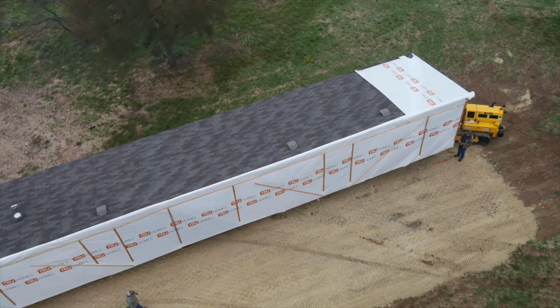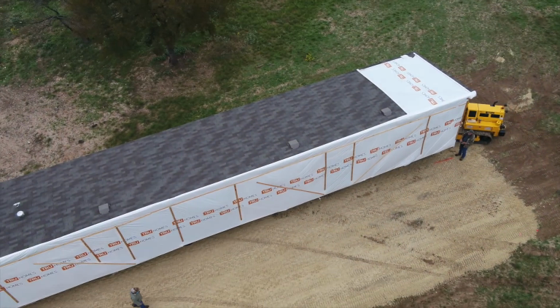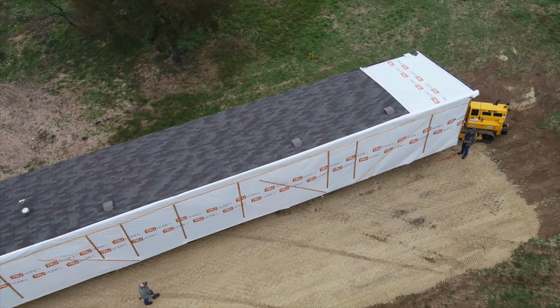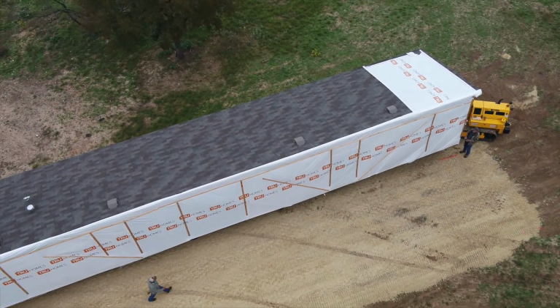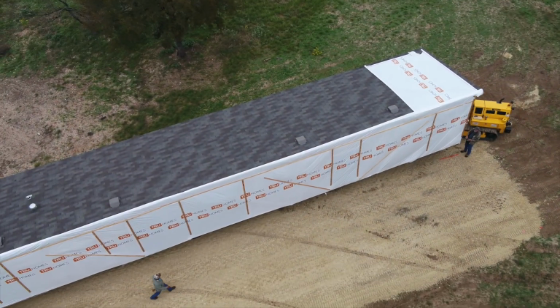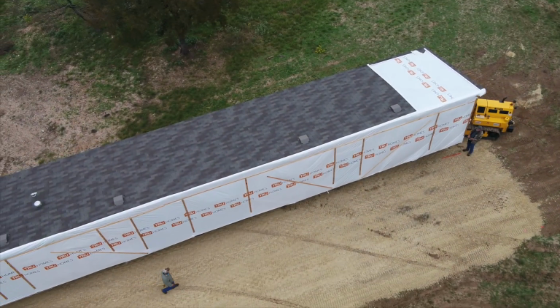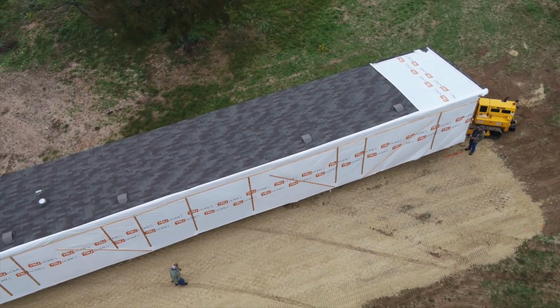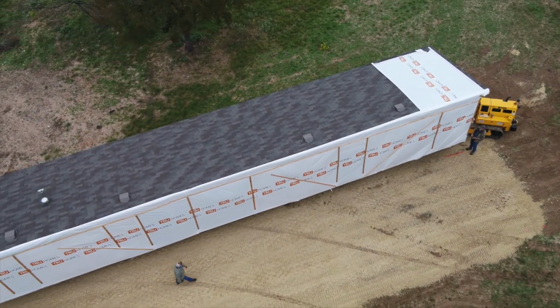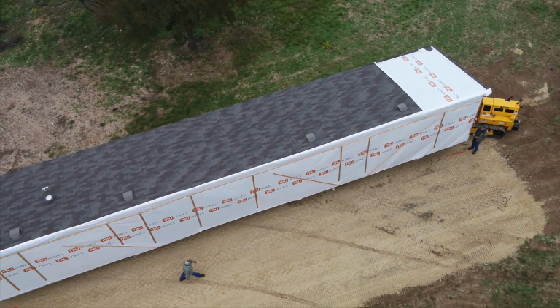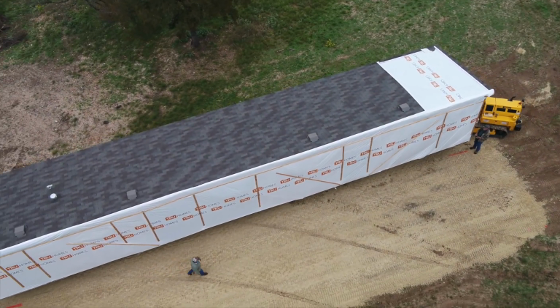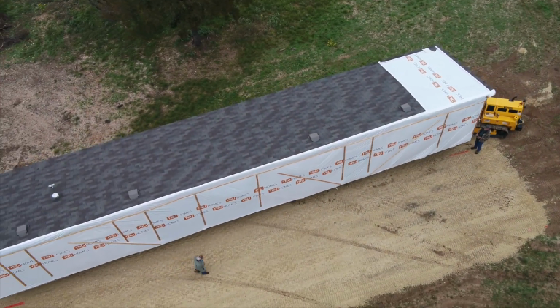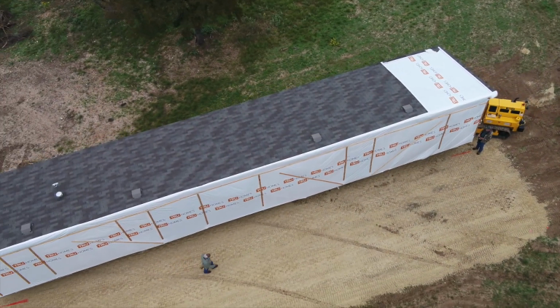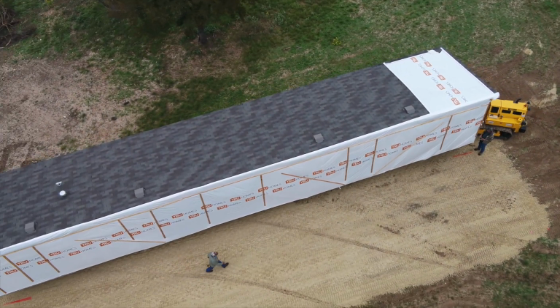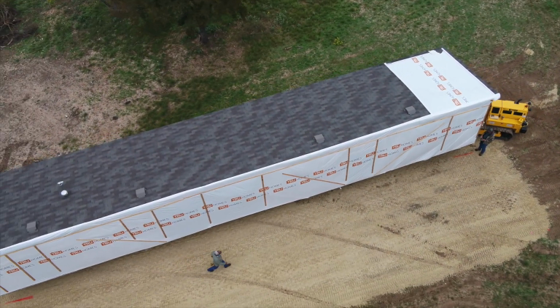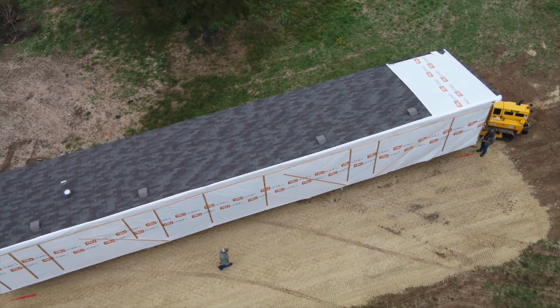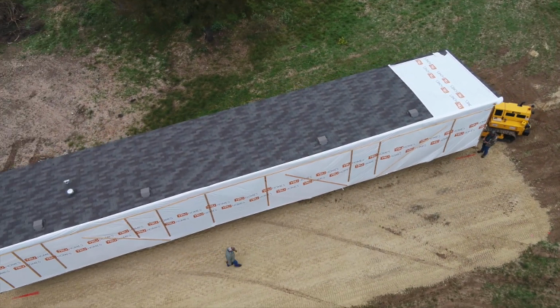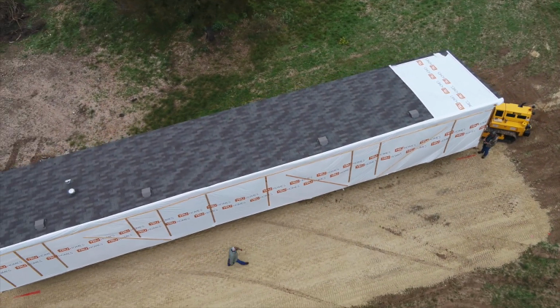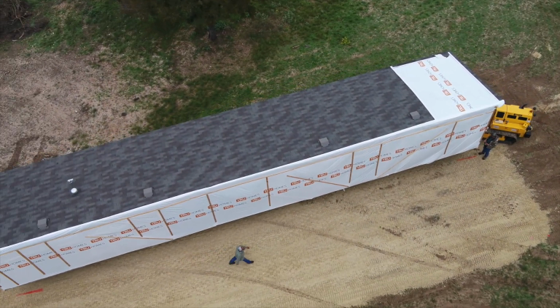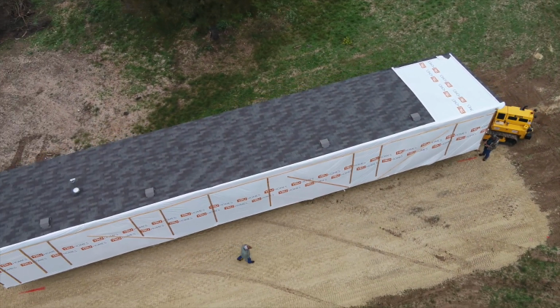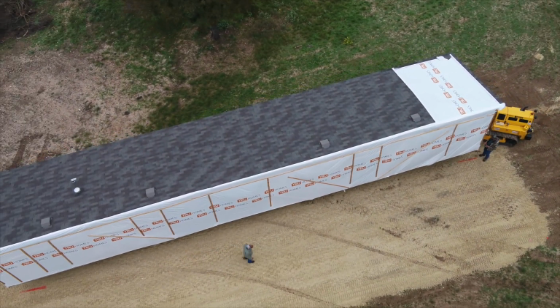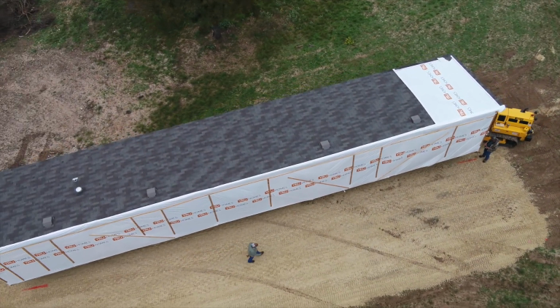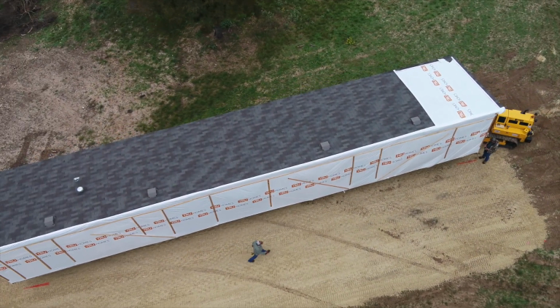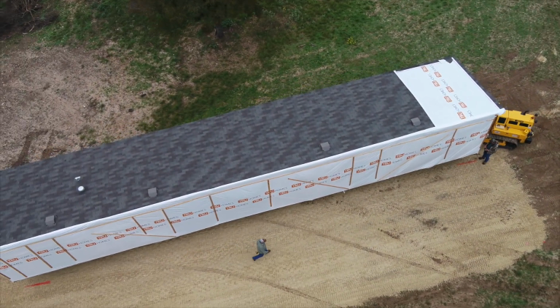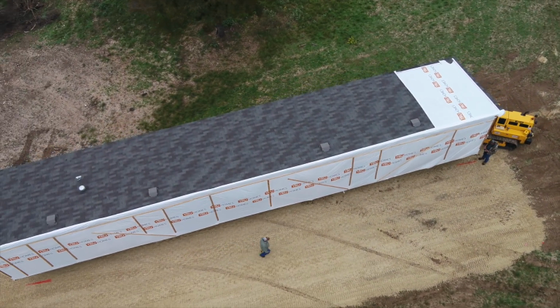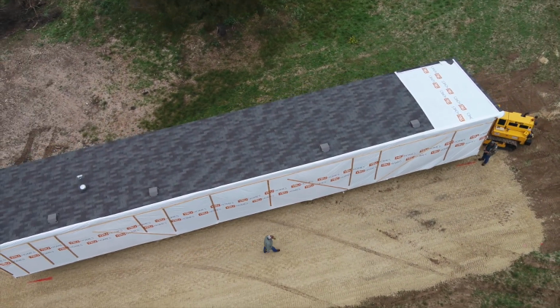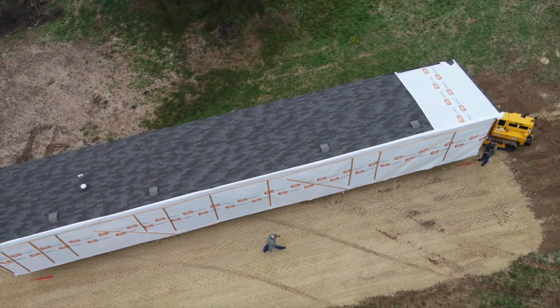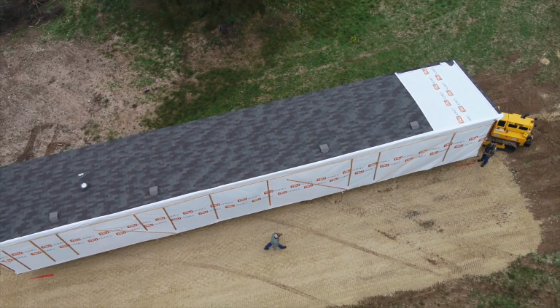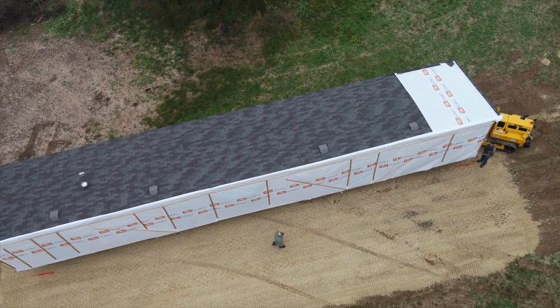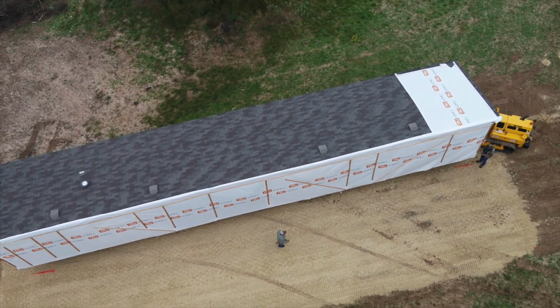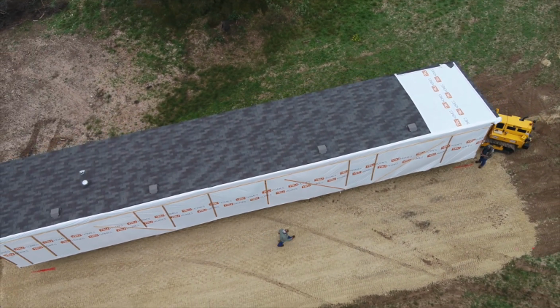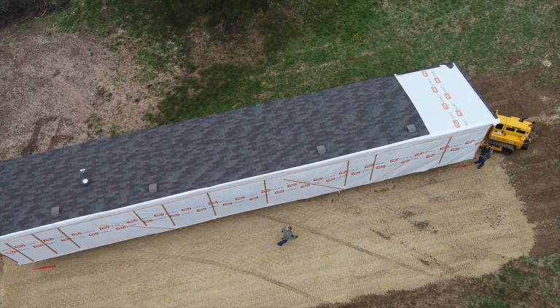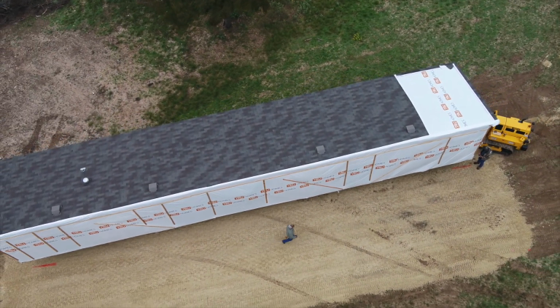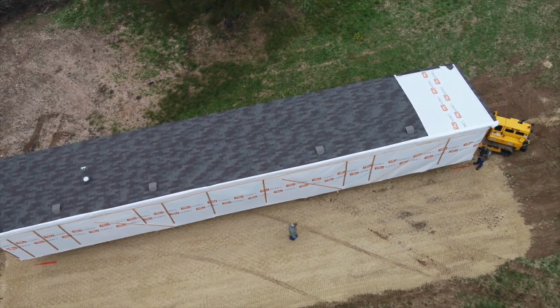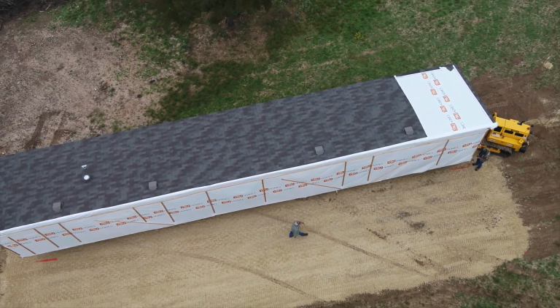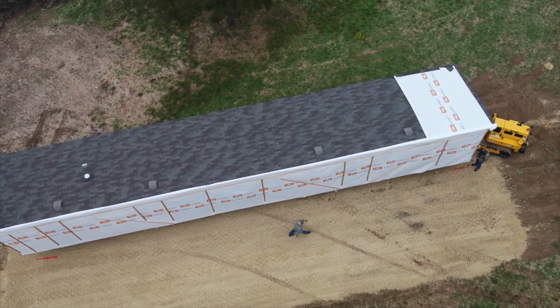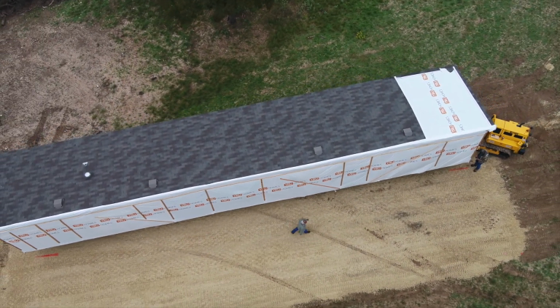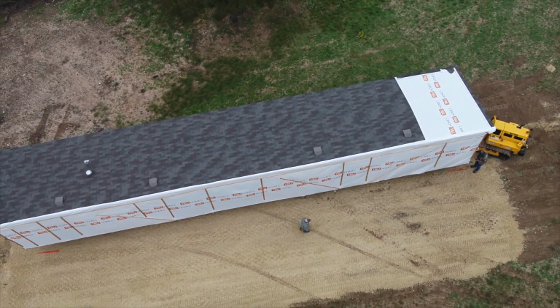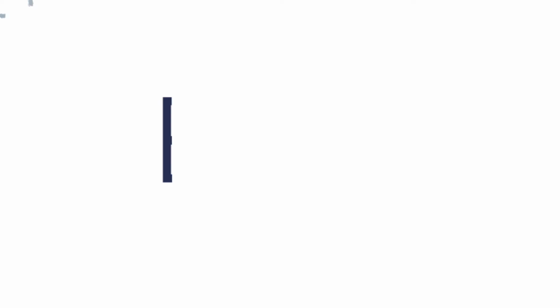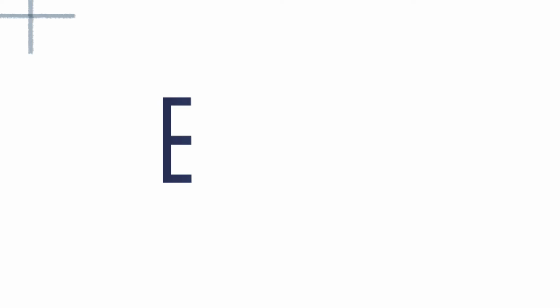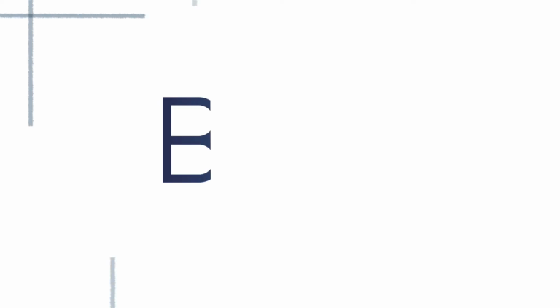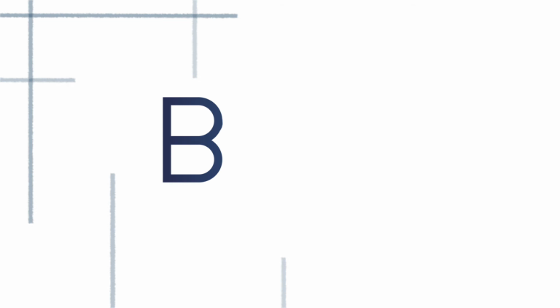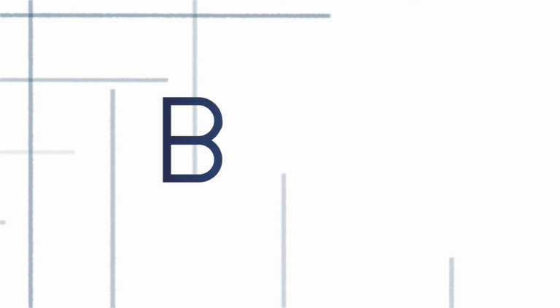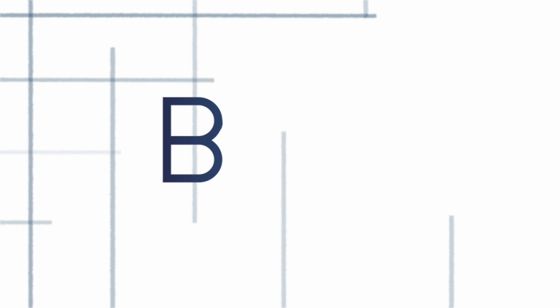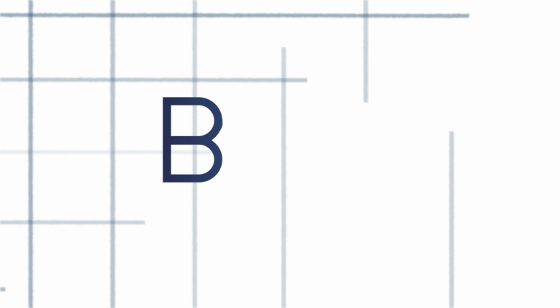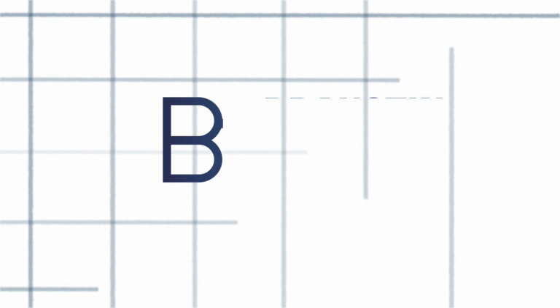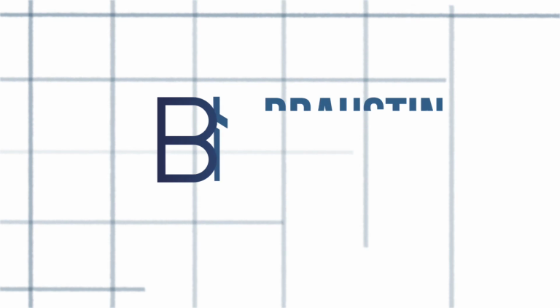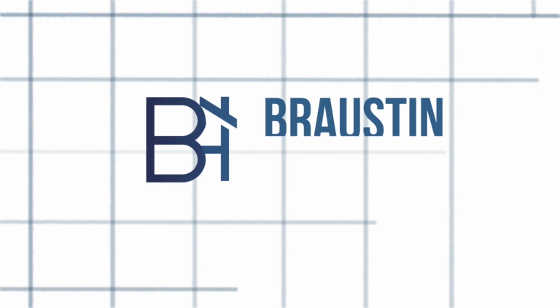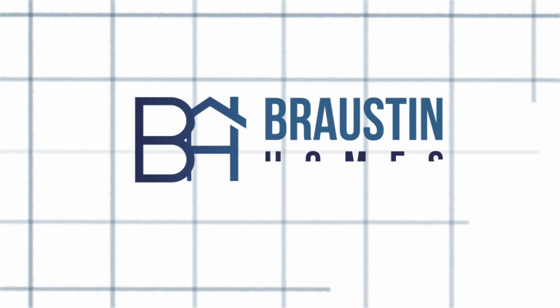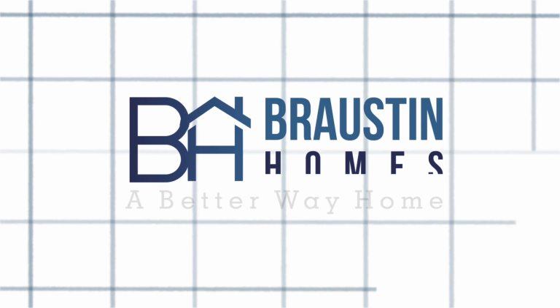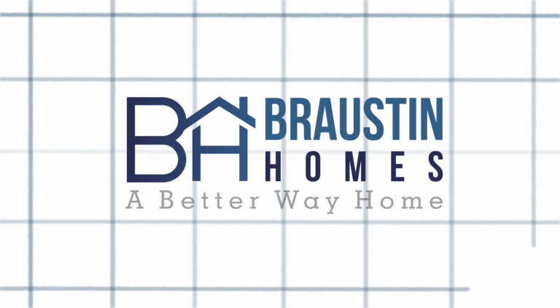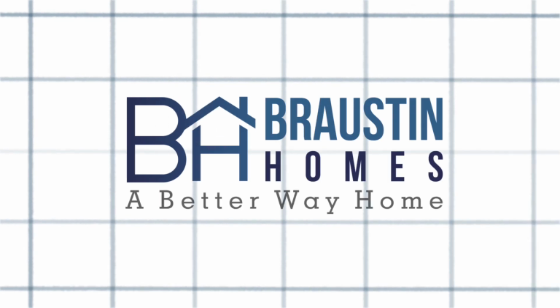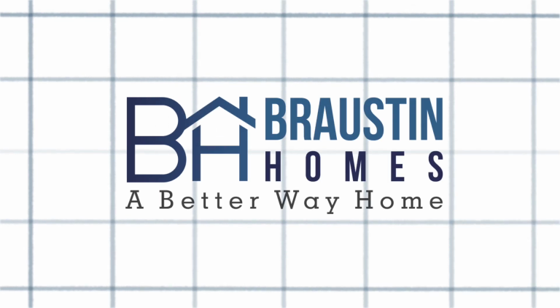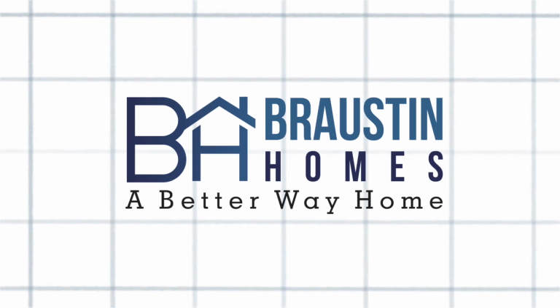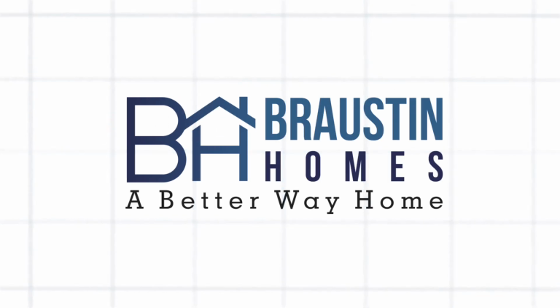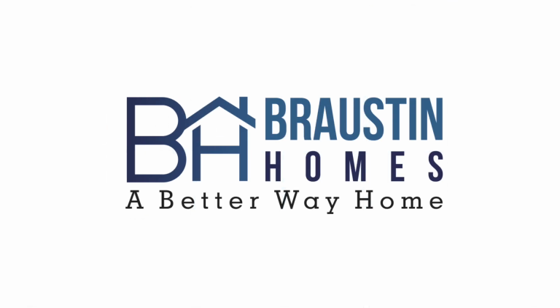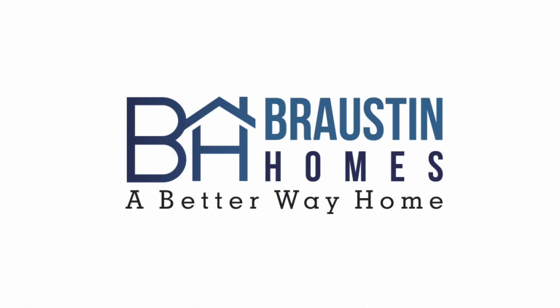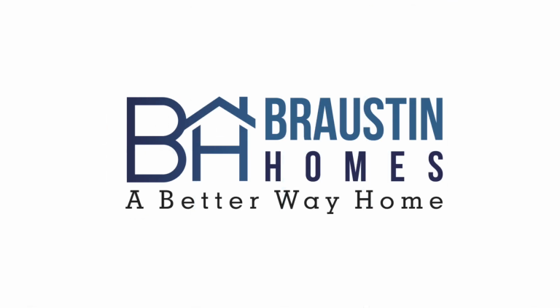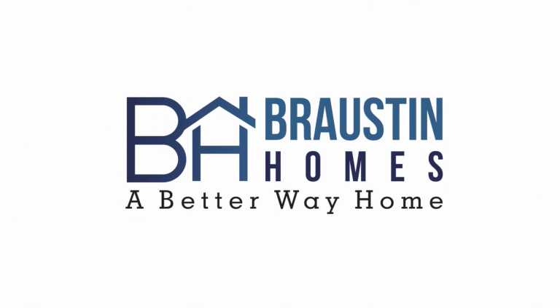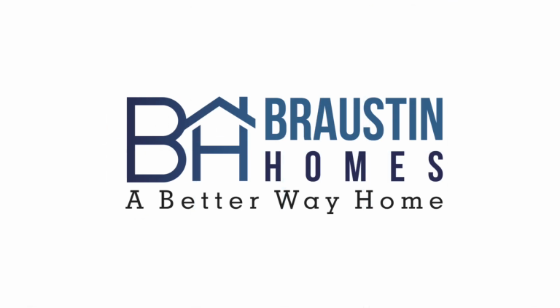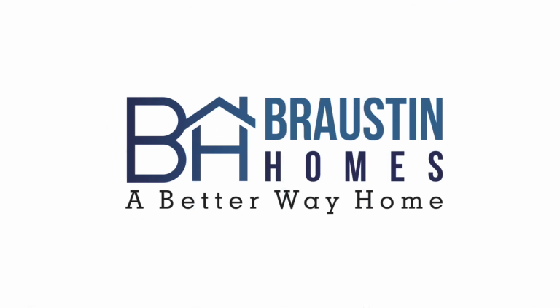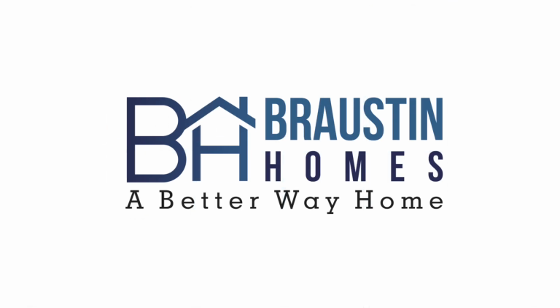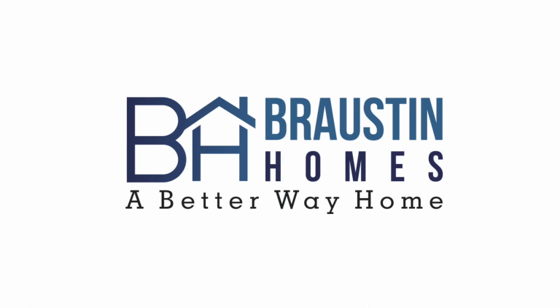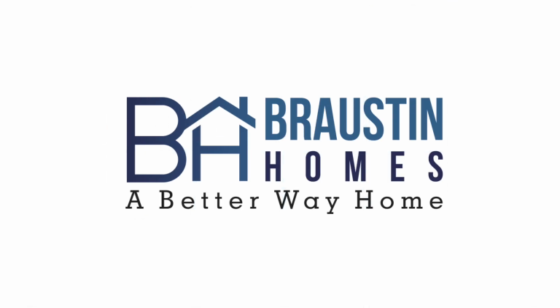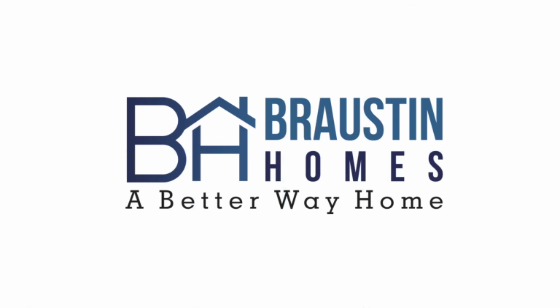You deserve the safest, easiest, lowest priced way to buy a home. And that's why we built Braston — A Better Way Home.